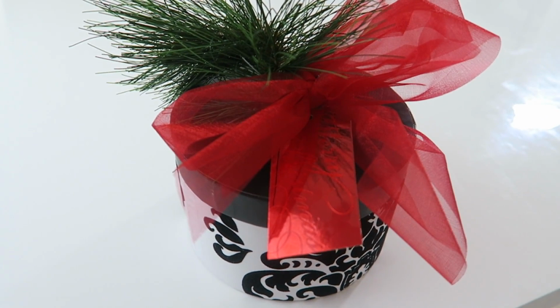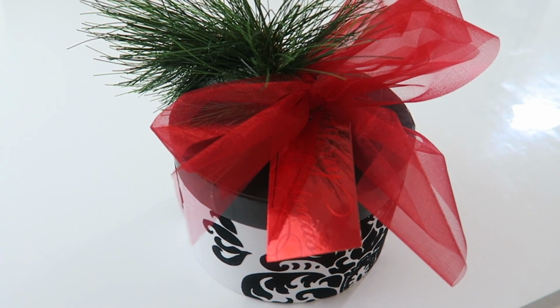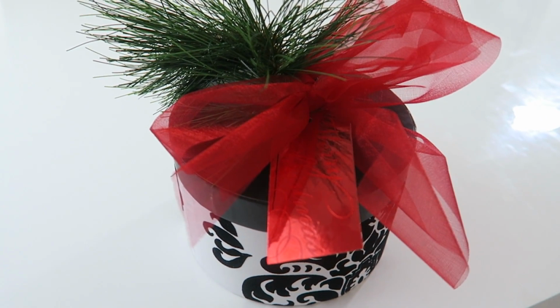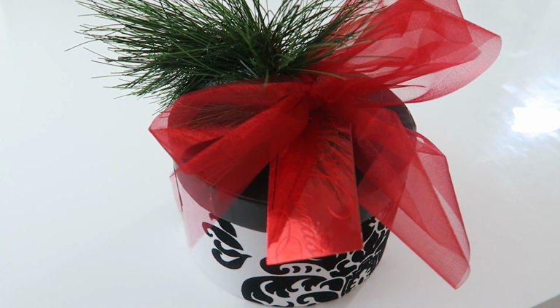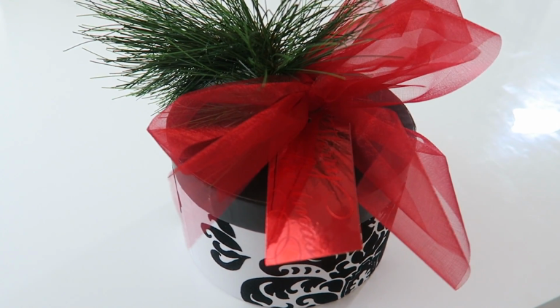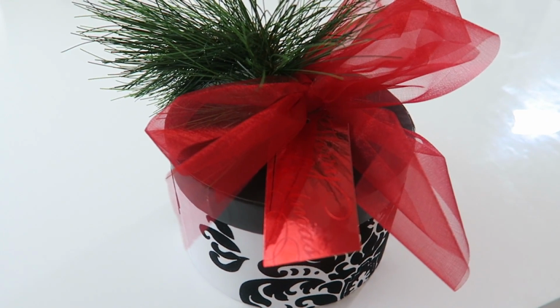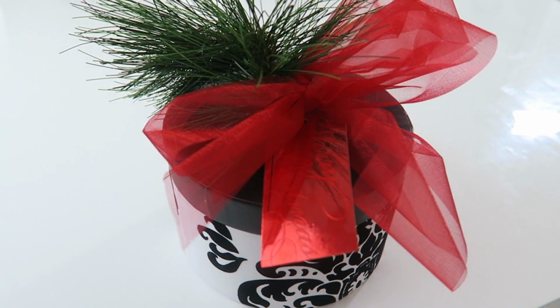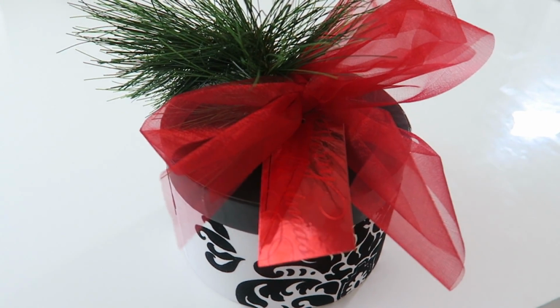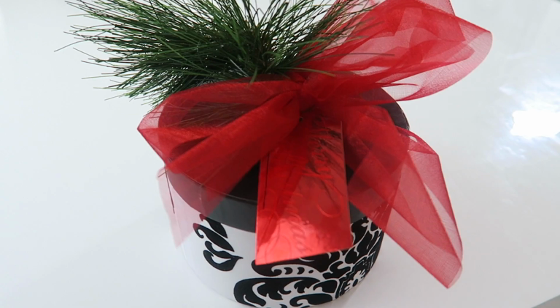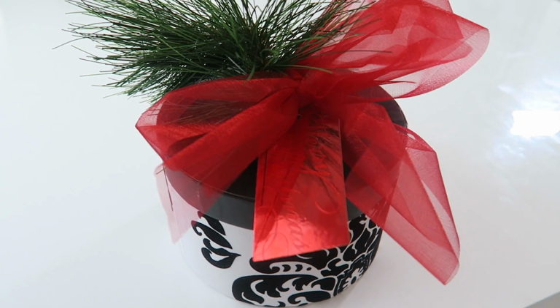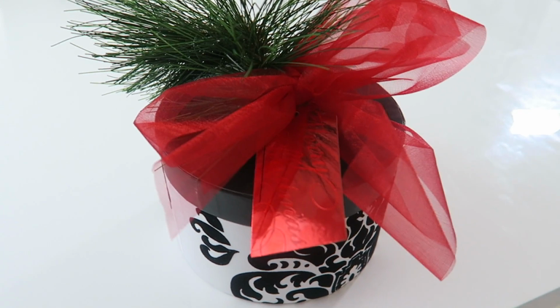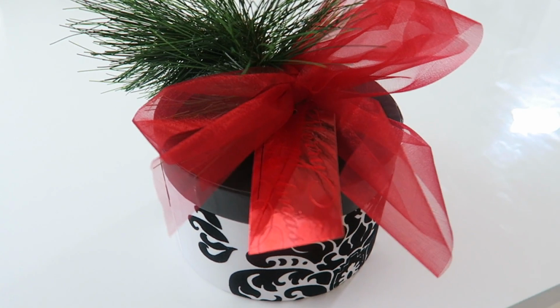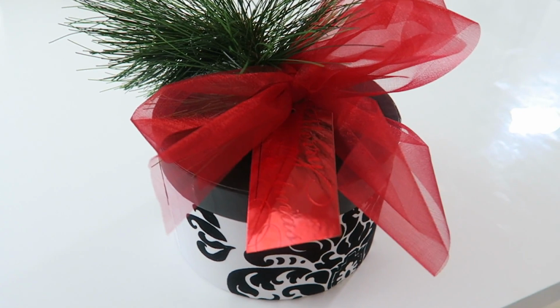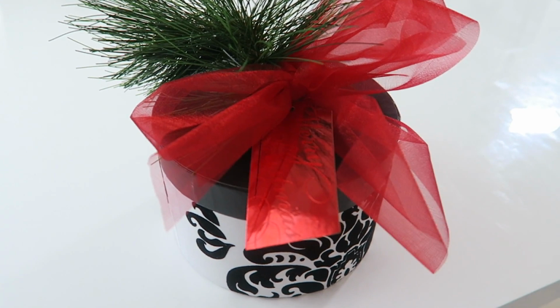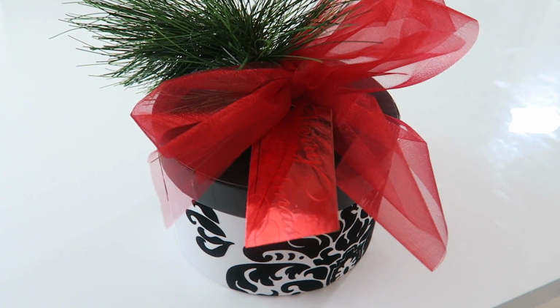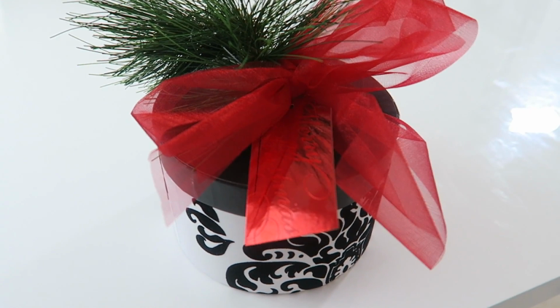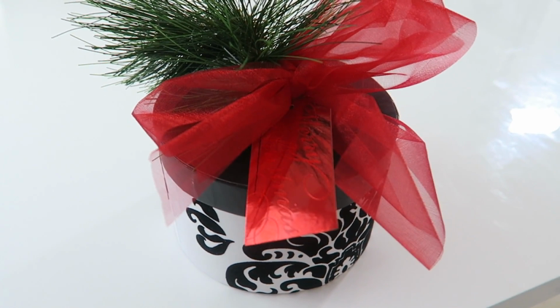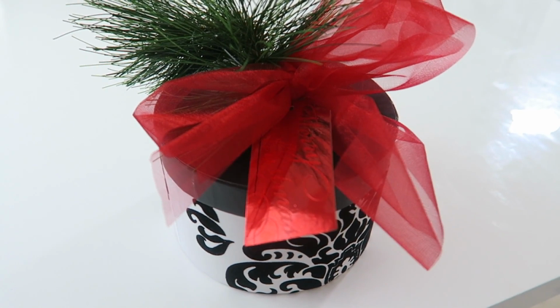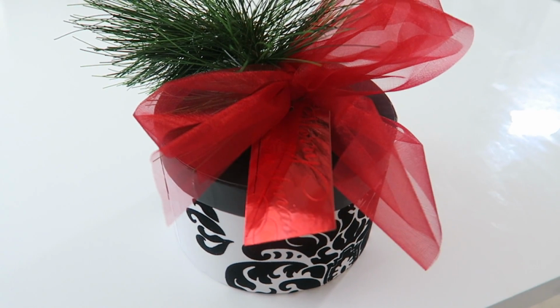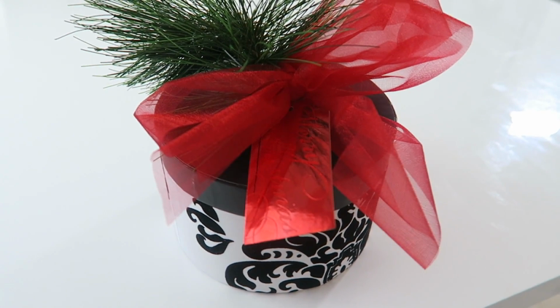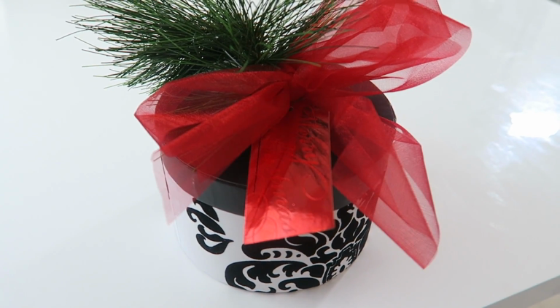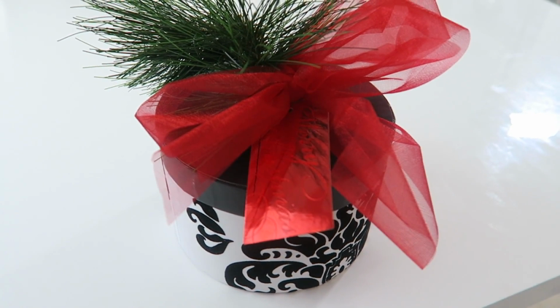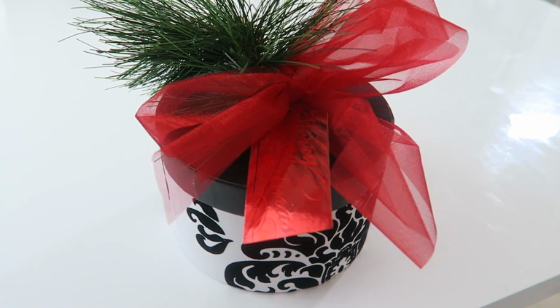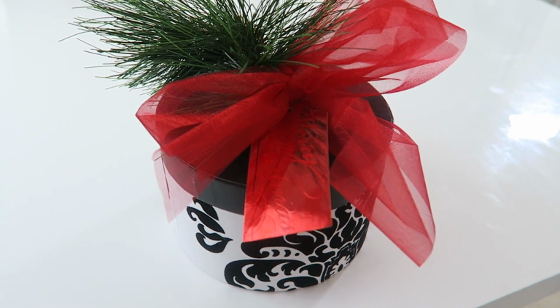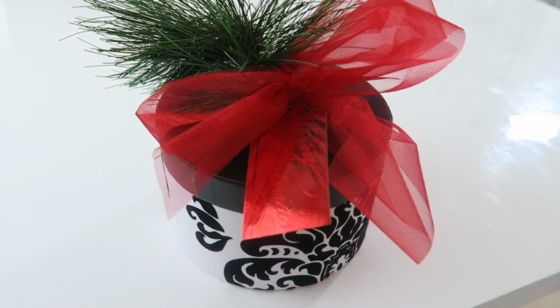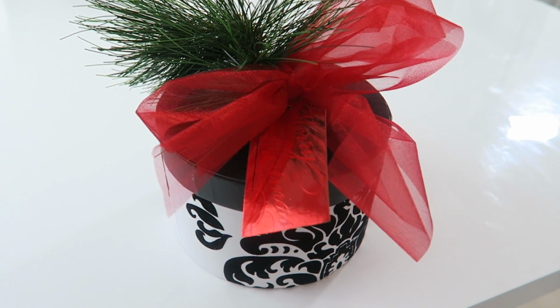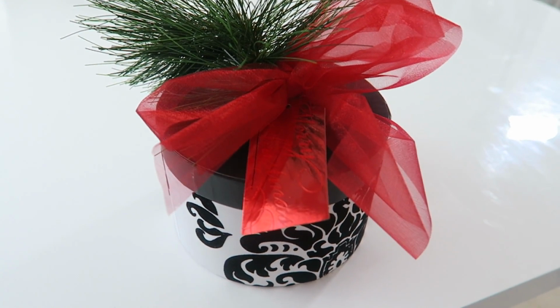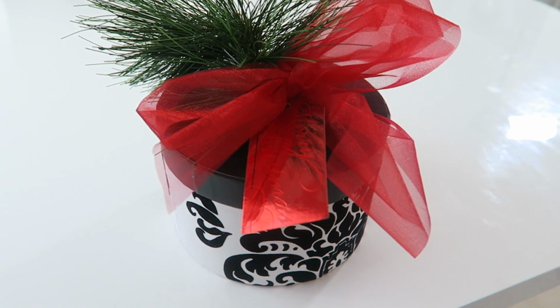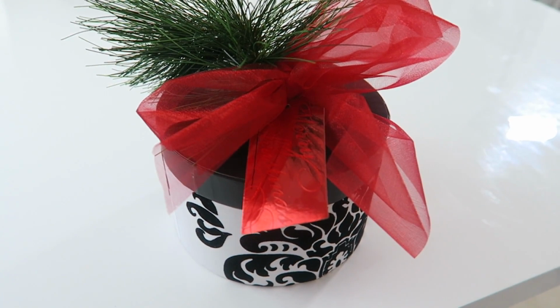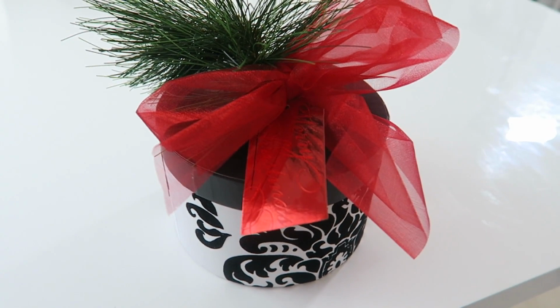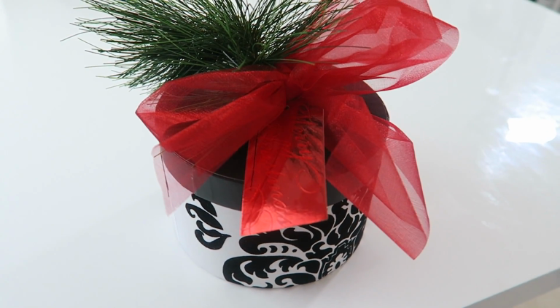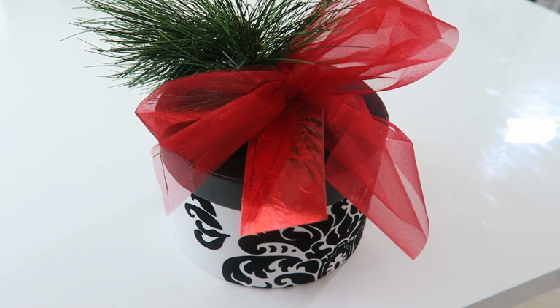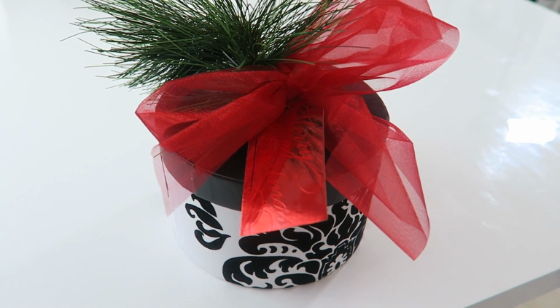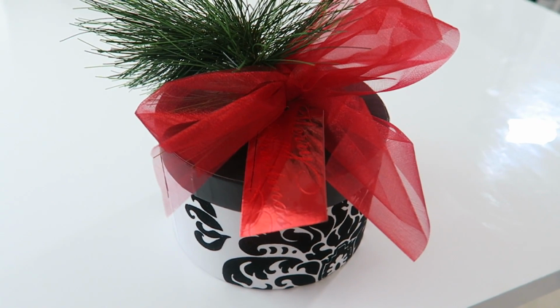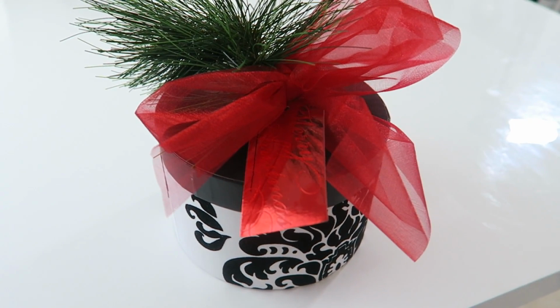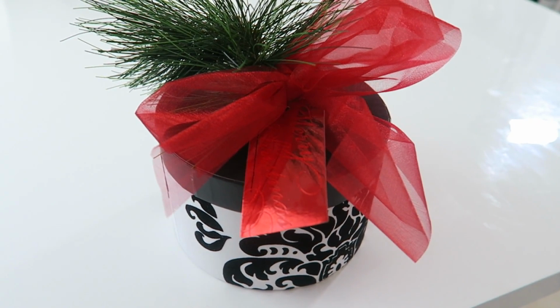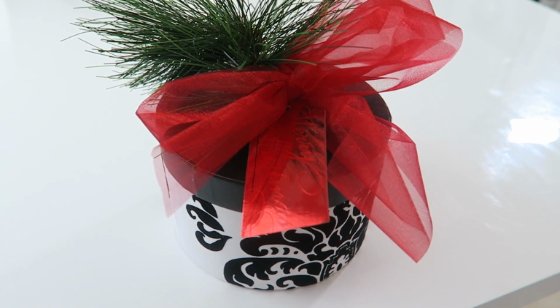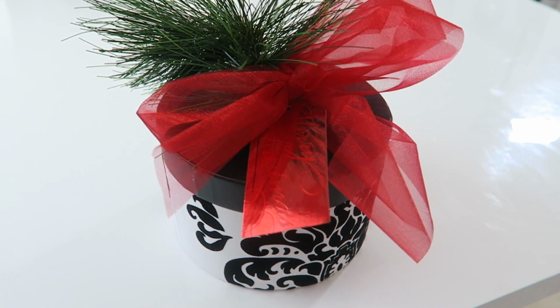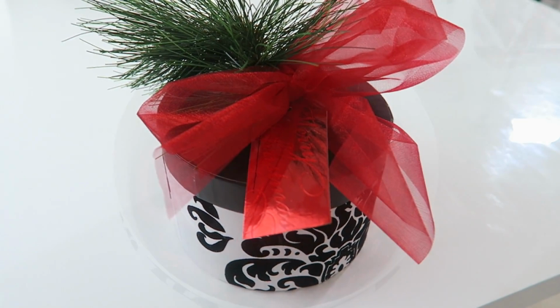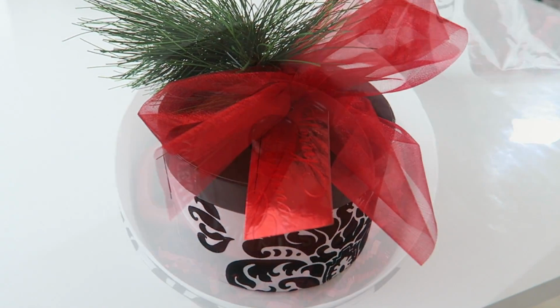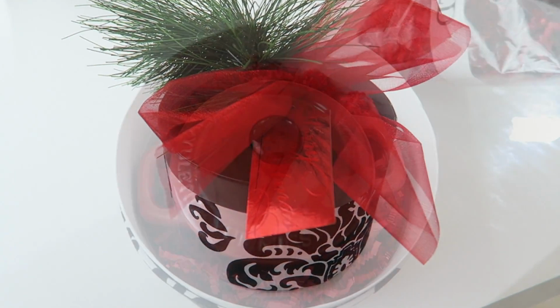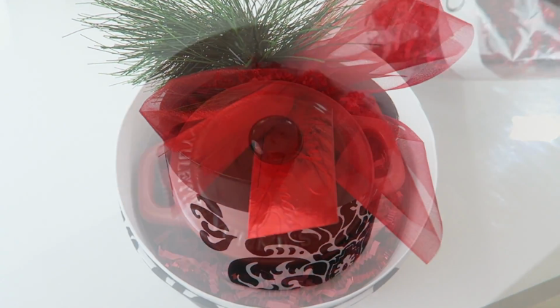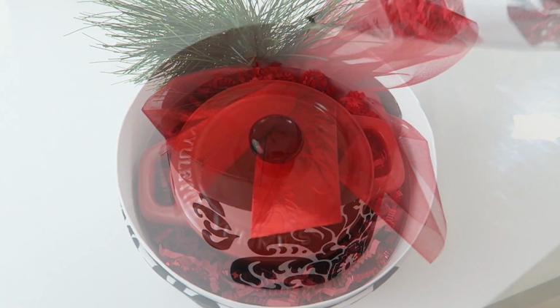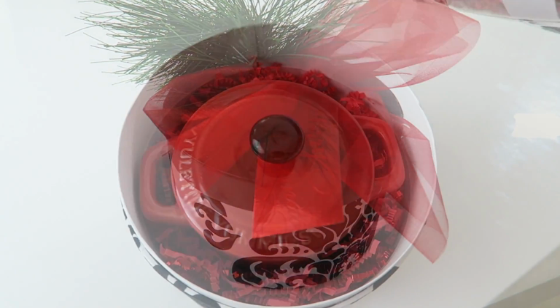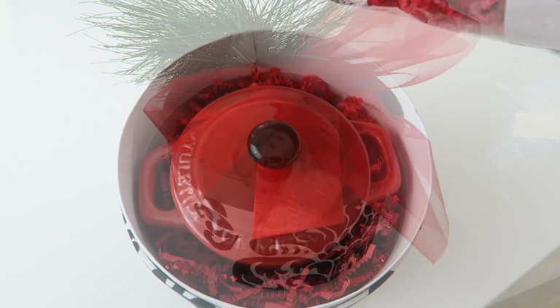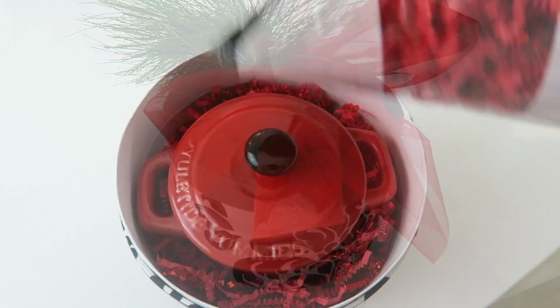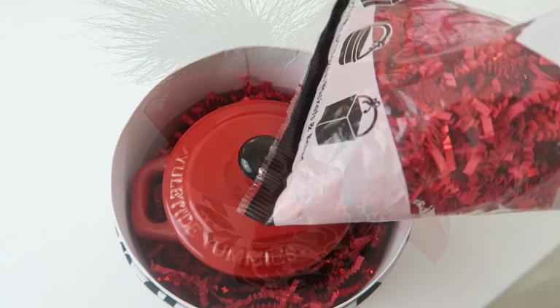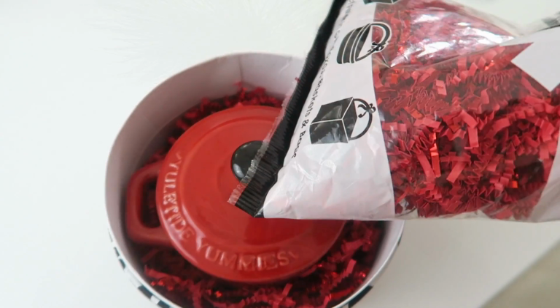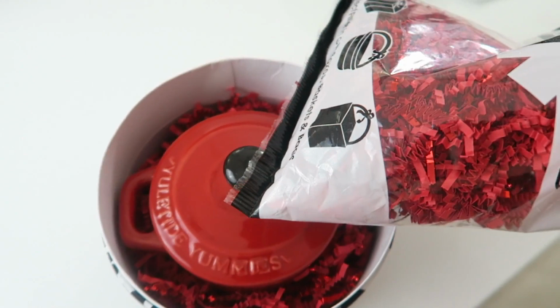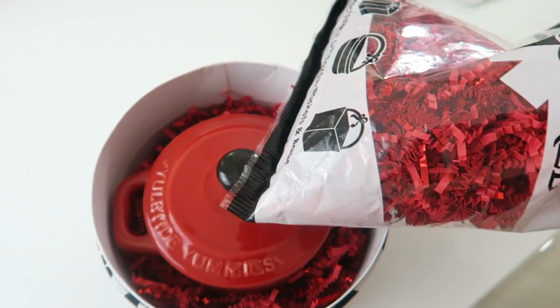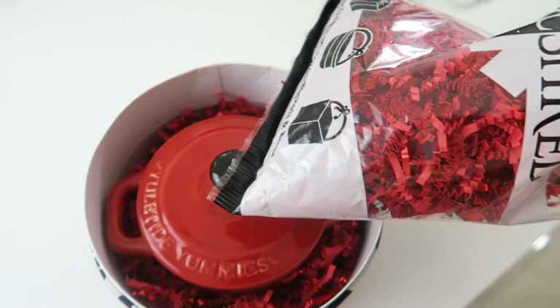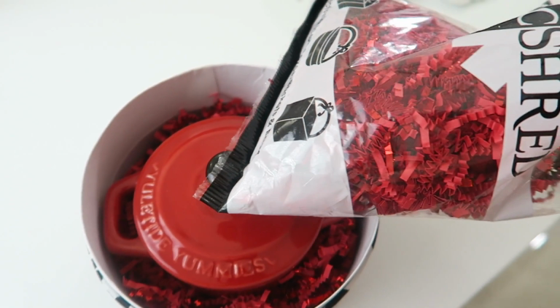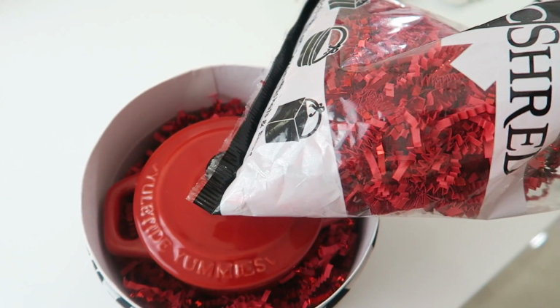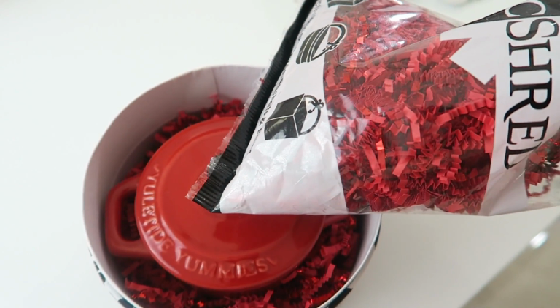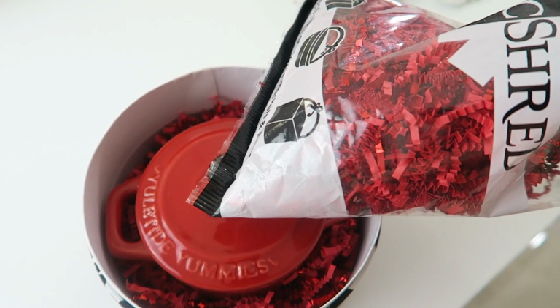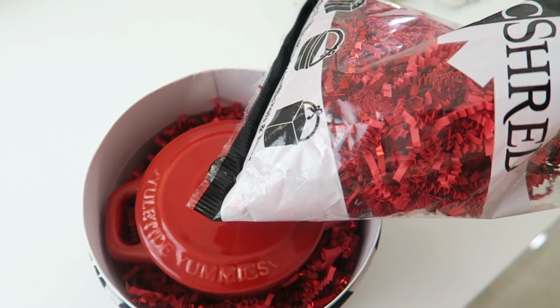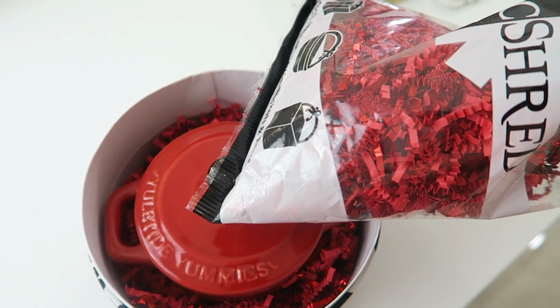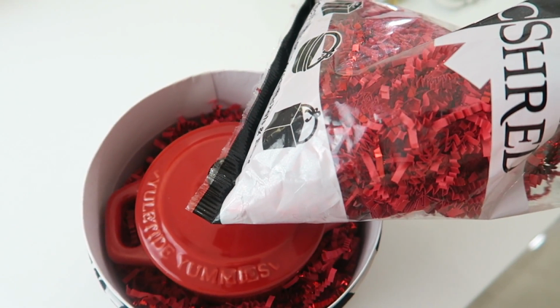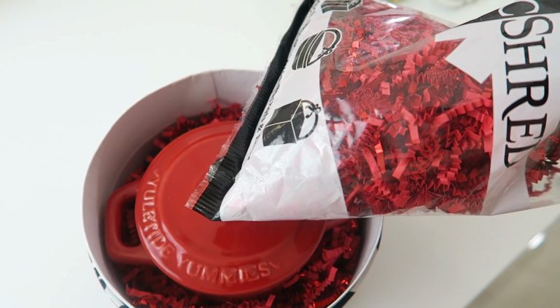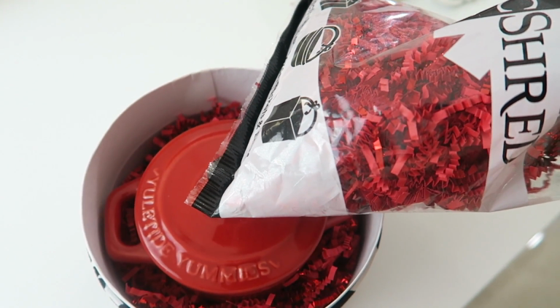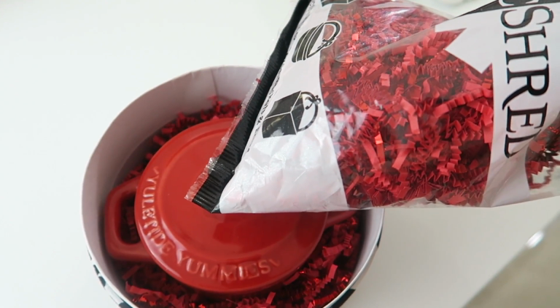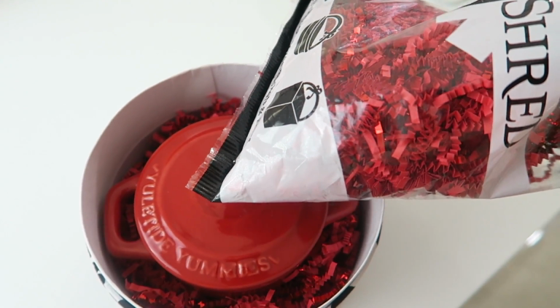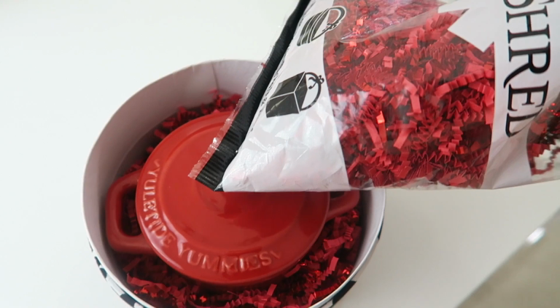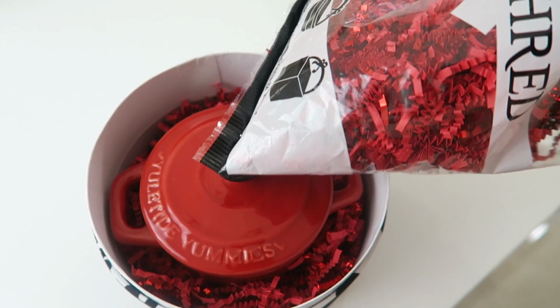Another alternative is wooden spoons. You can write what each guest should bring, add a beautiful ribbon, and give it to your guests.